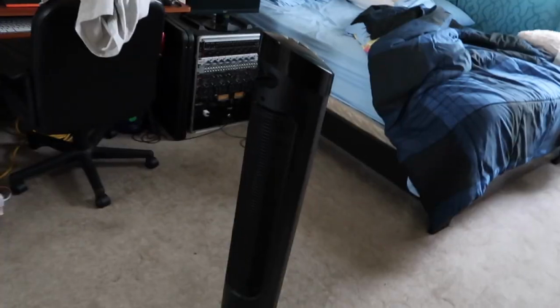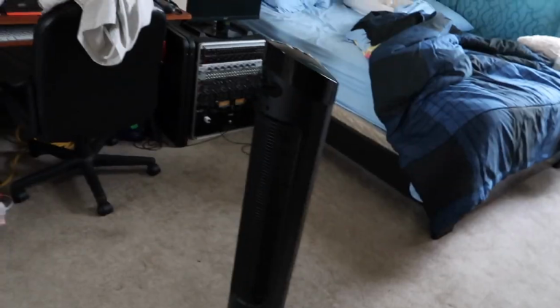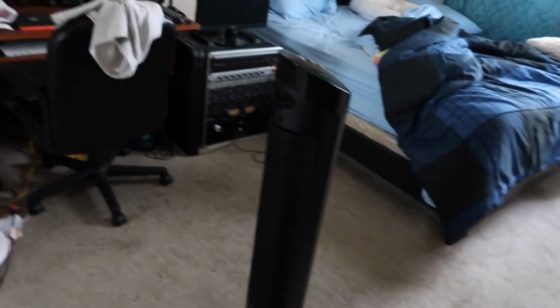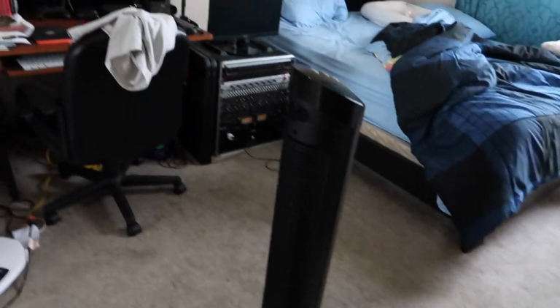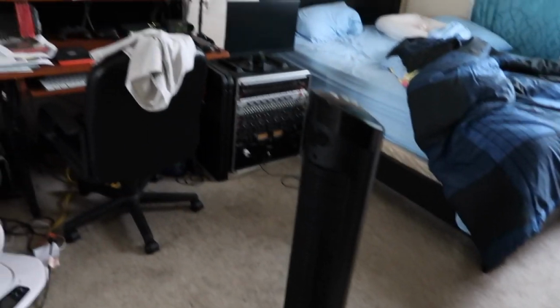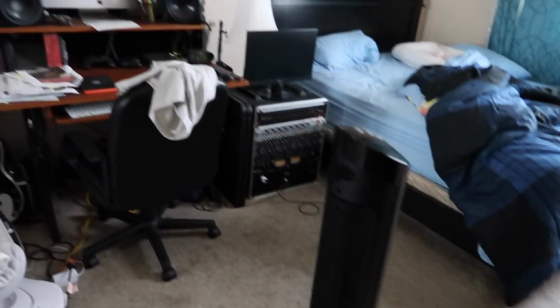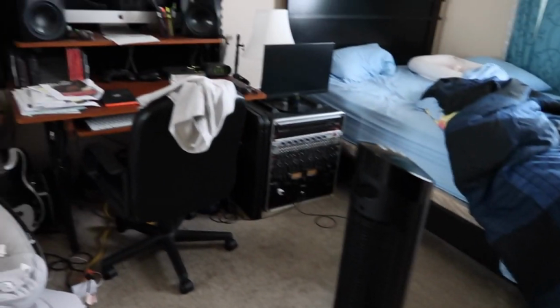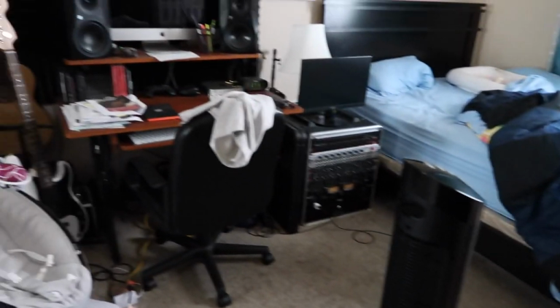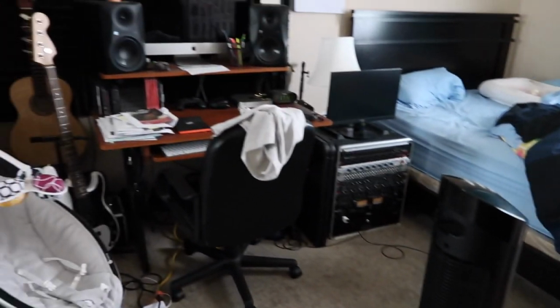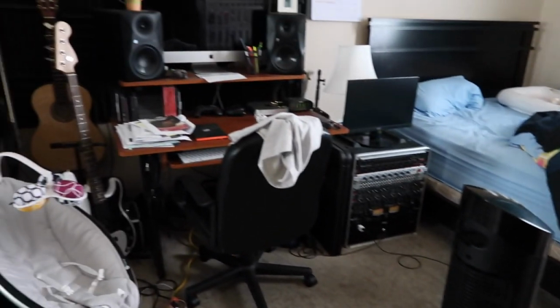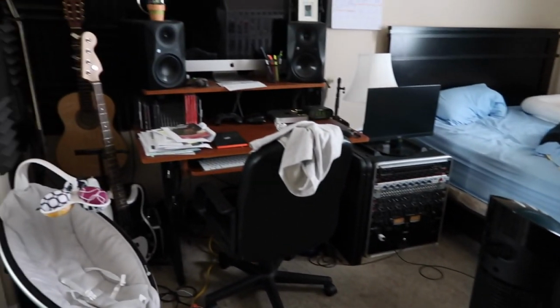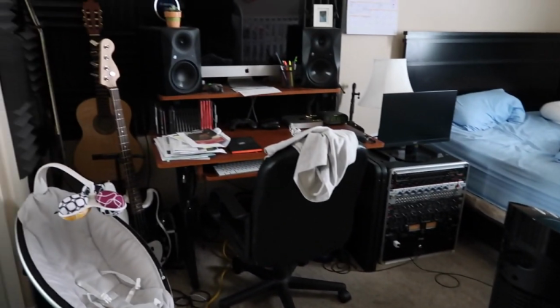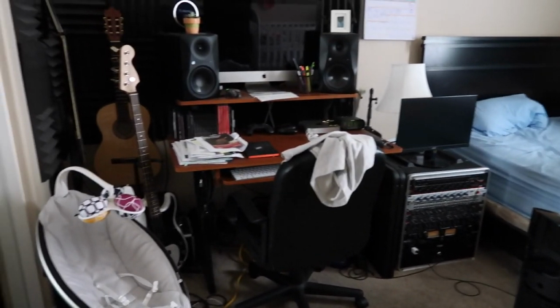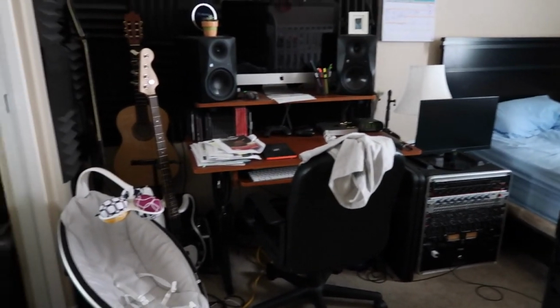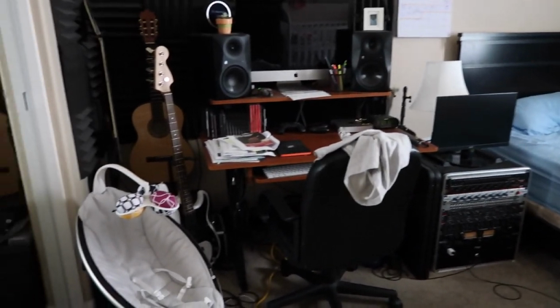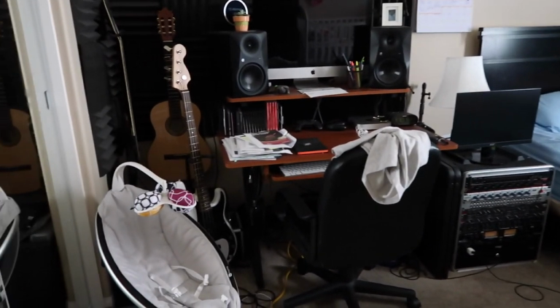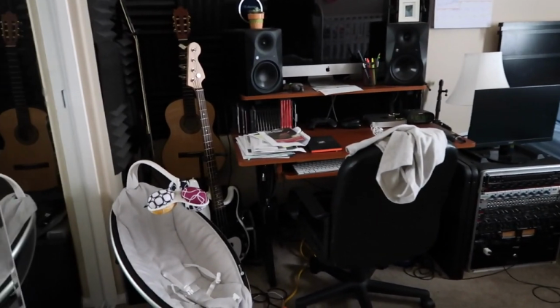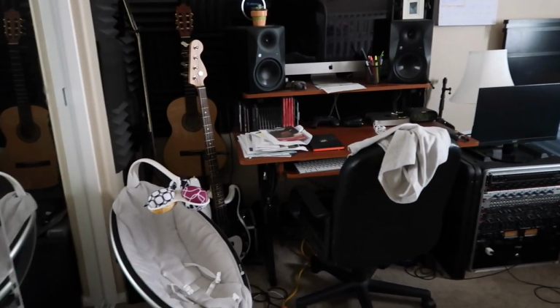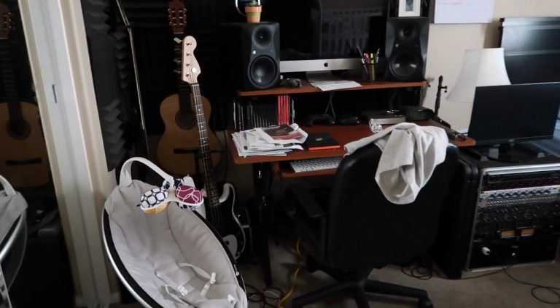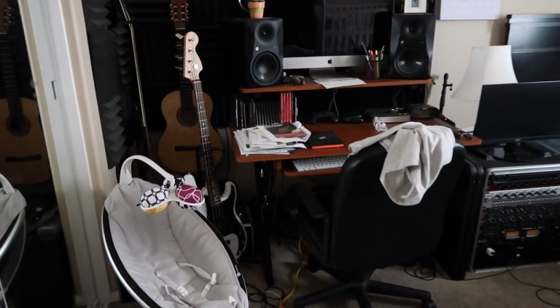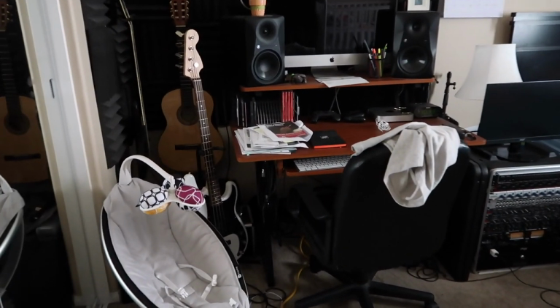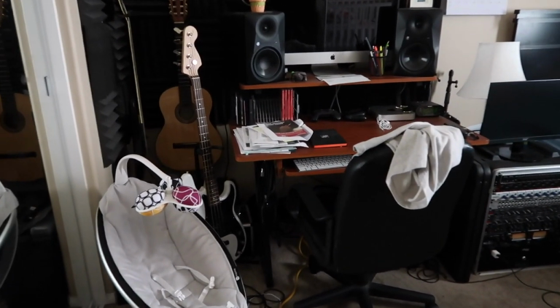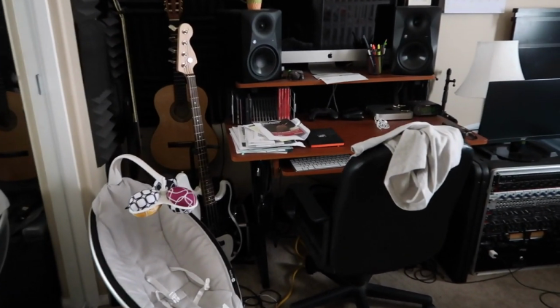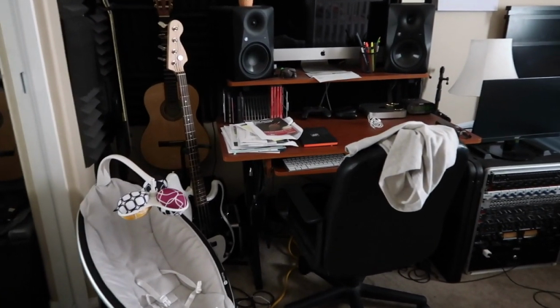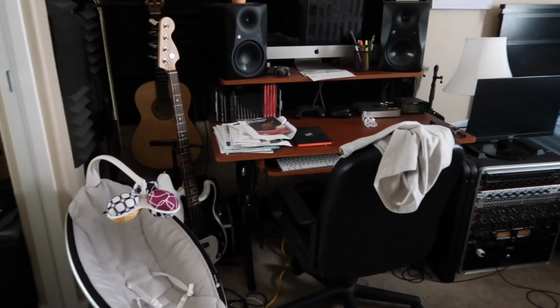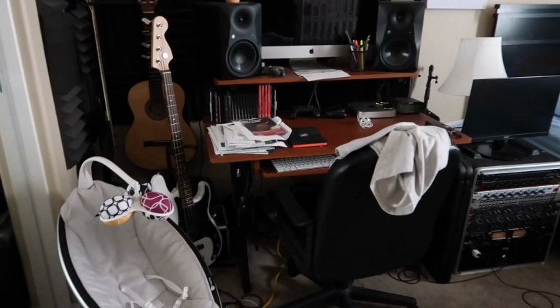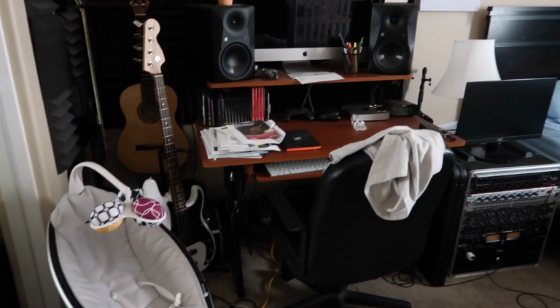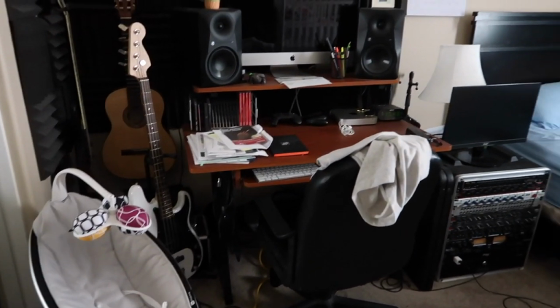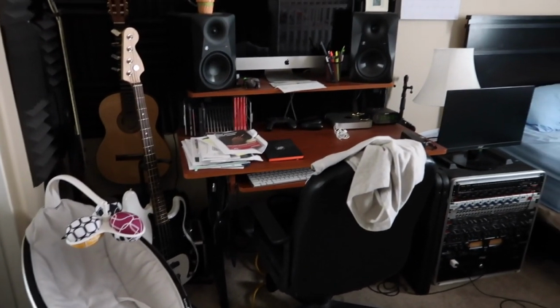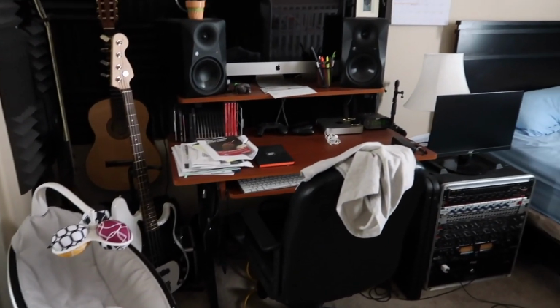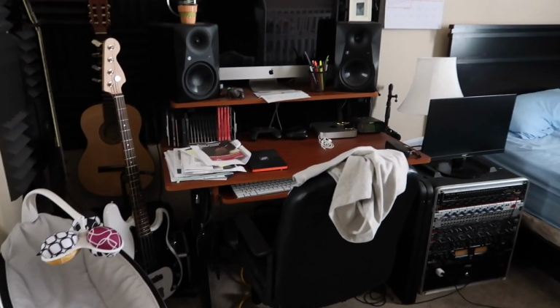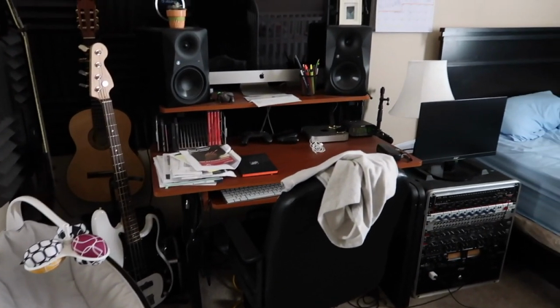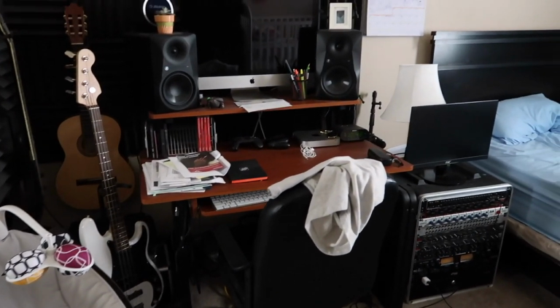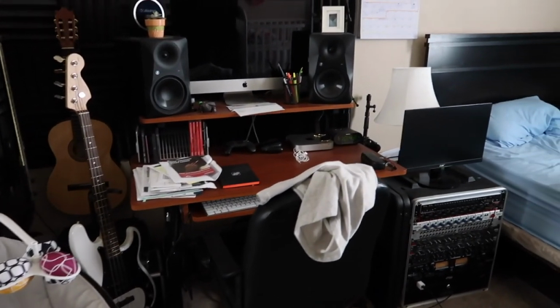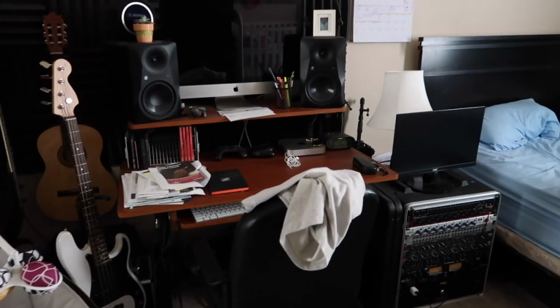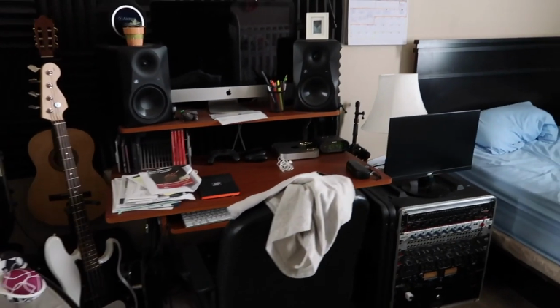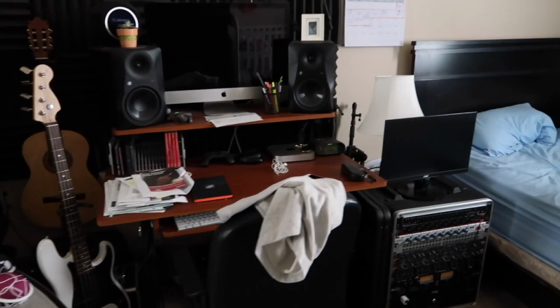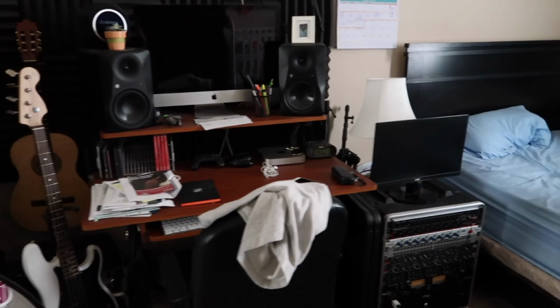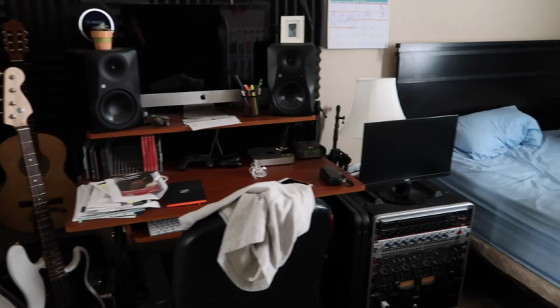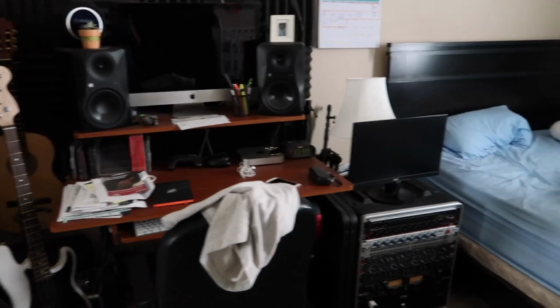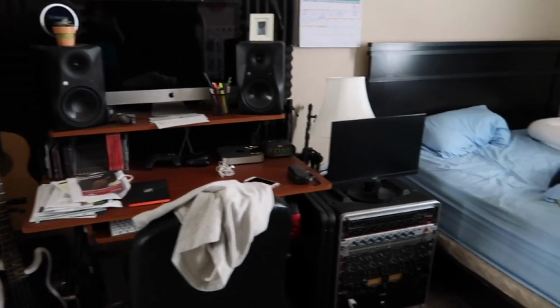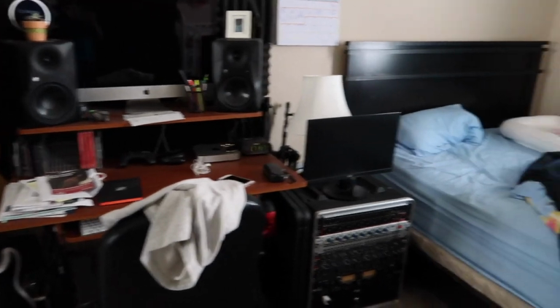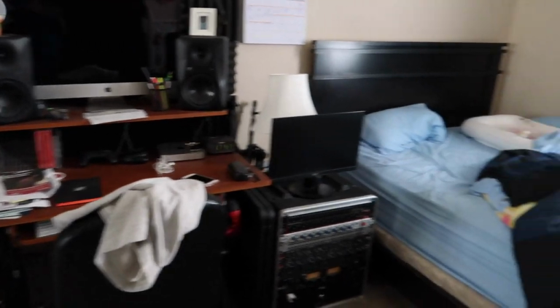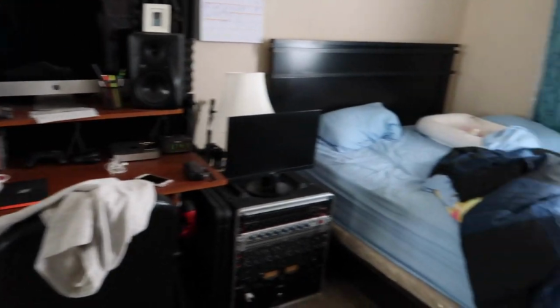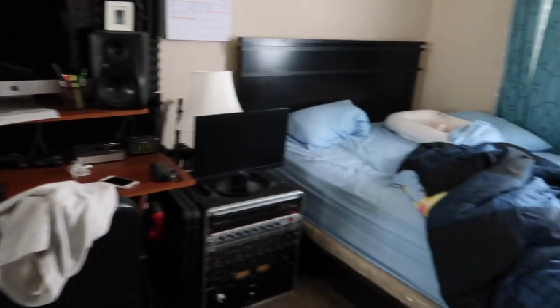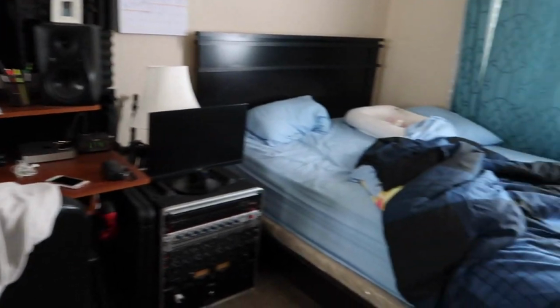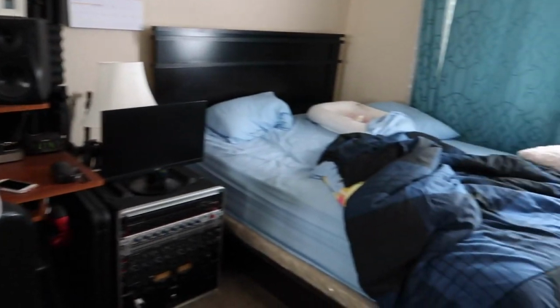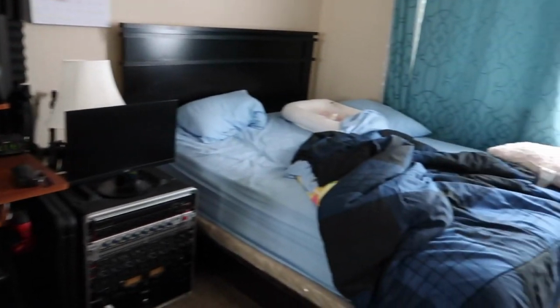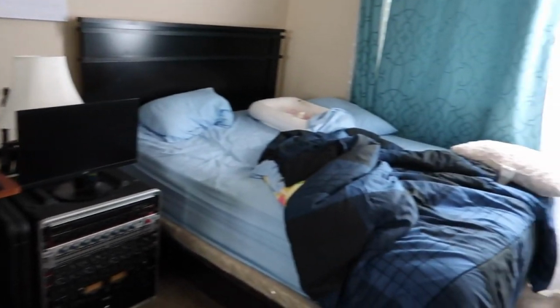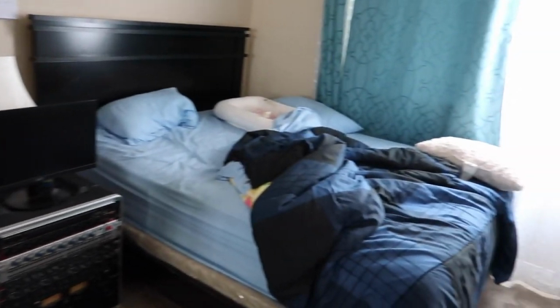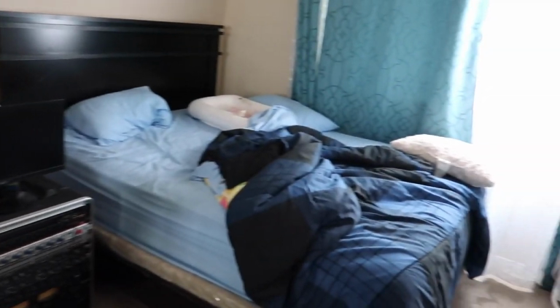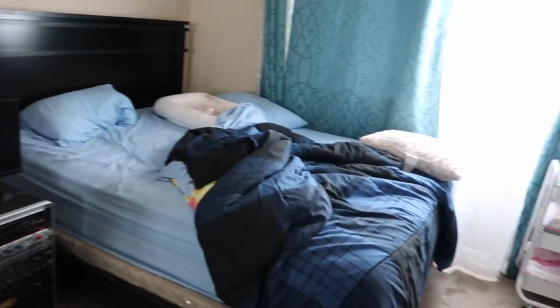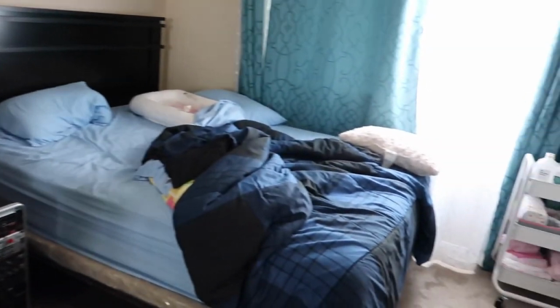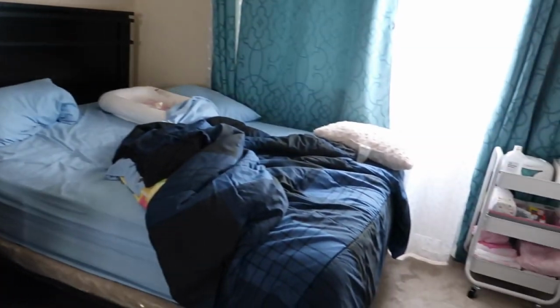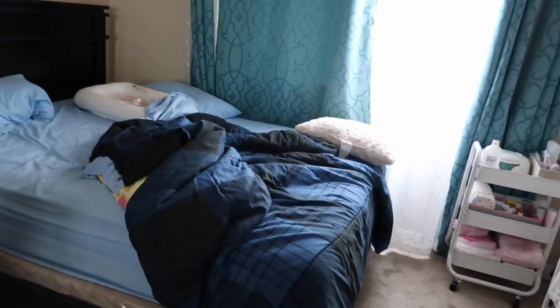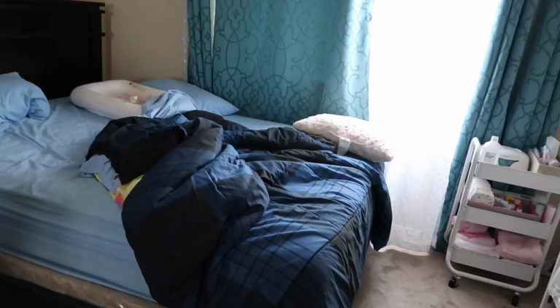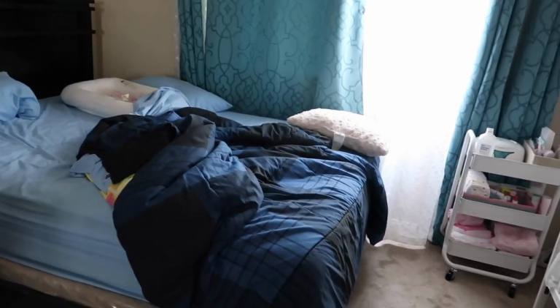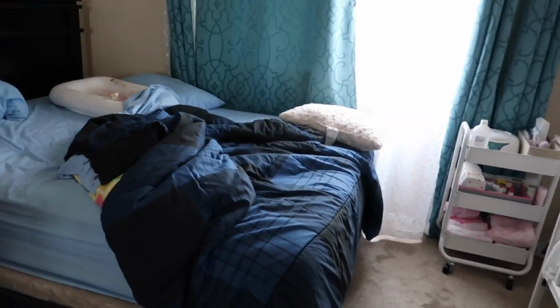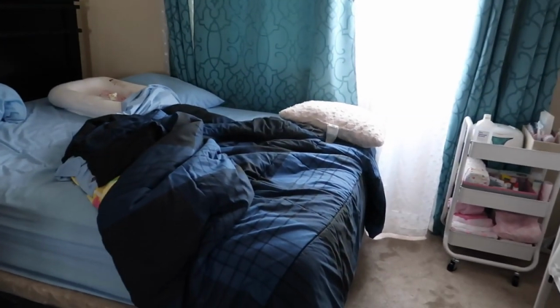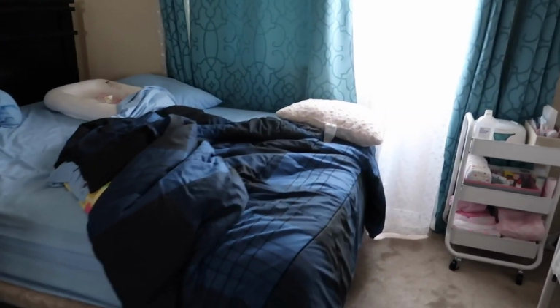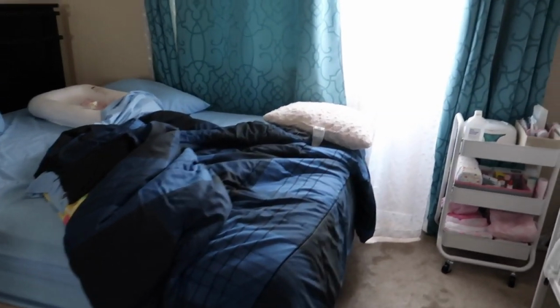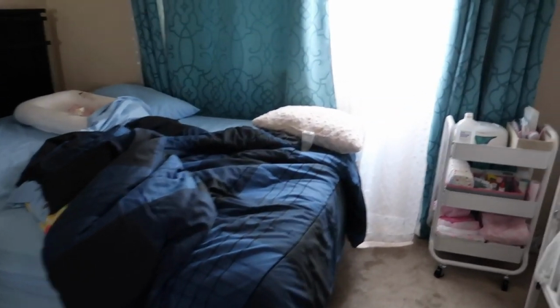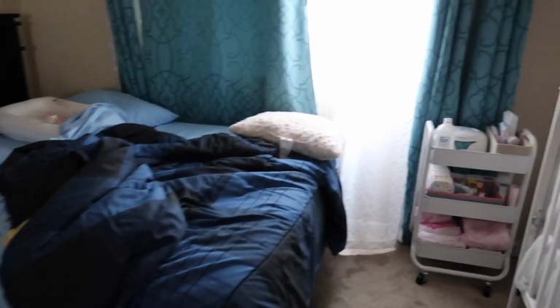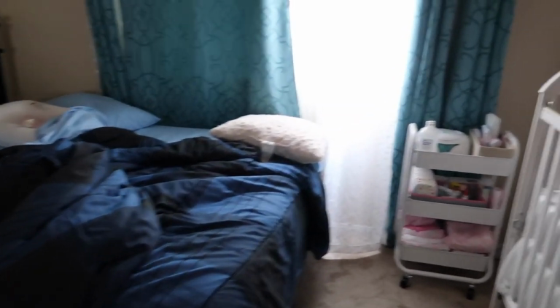Hi loveys, welcome back to my channel. Today I'll be showing you how I clean a room and bathroom and do some laundry as well.